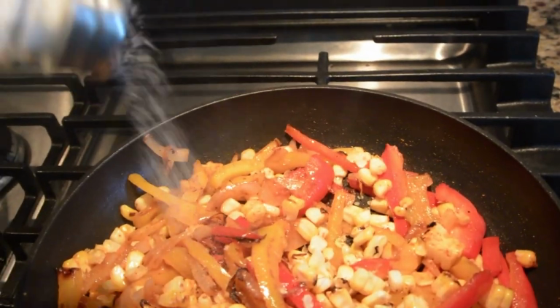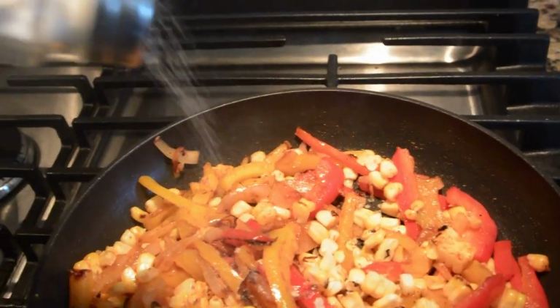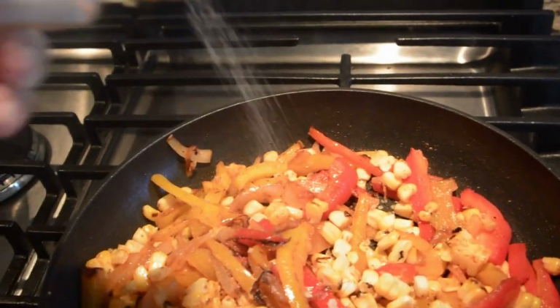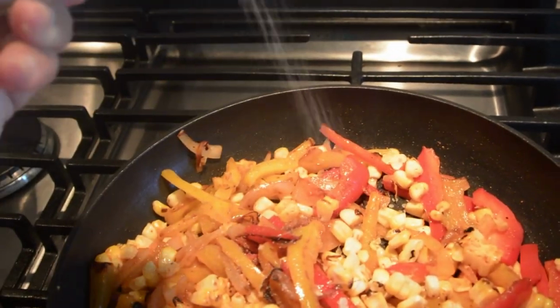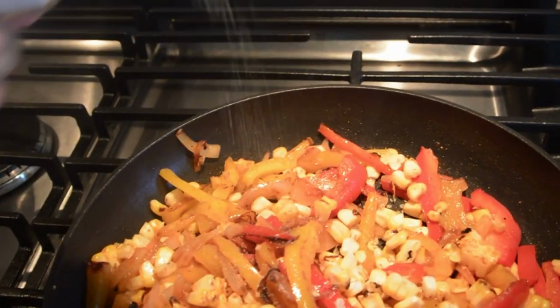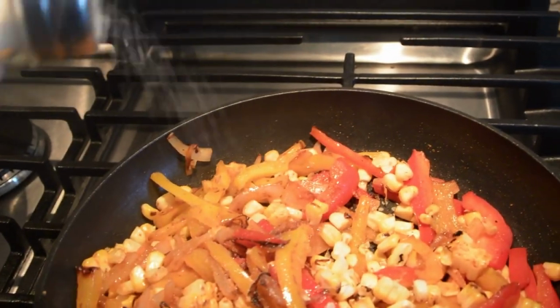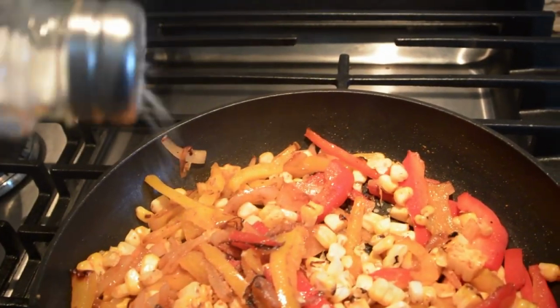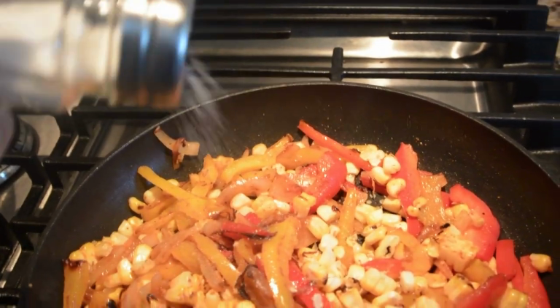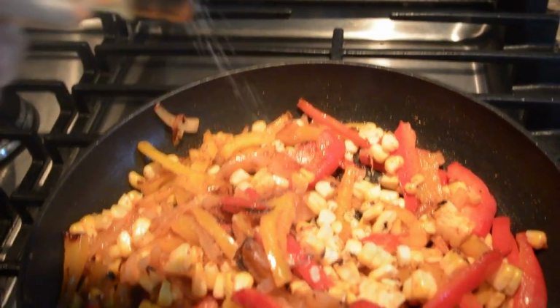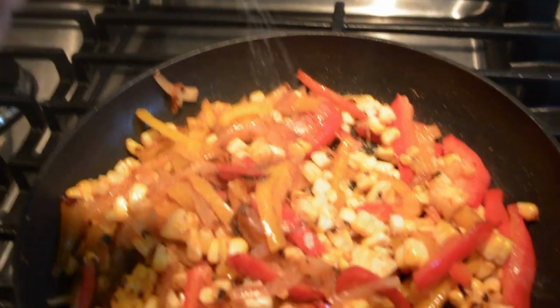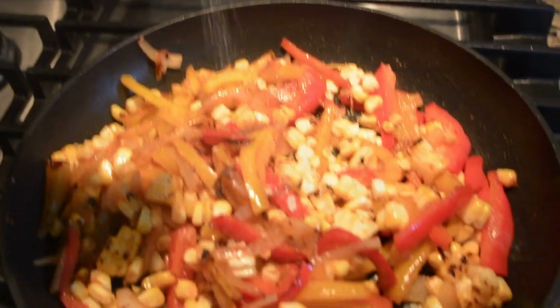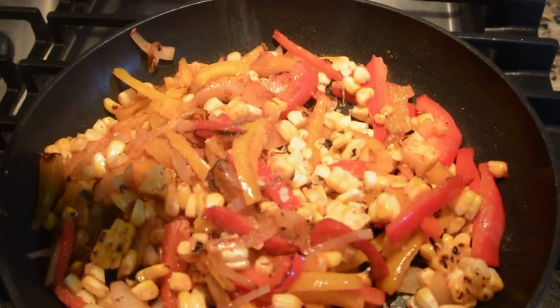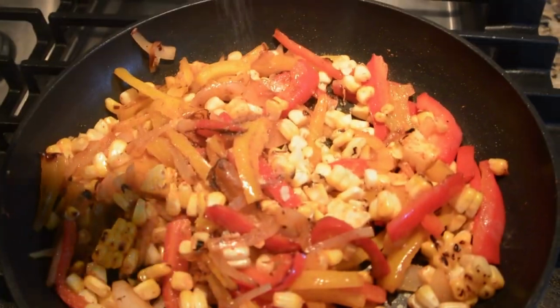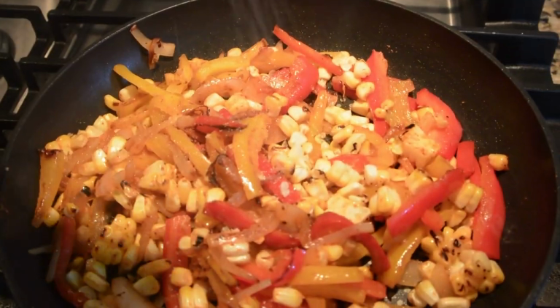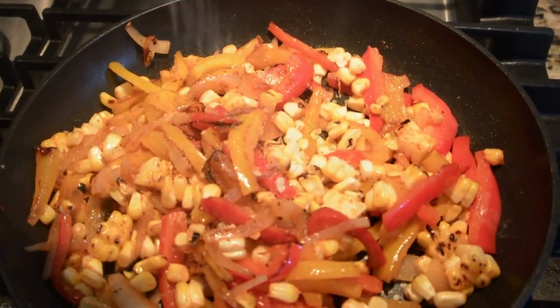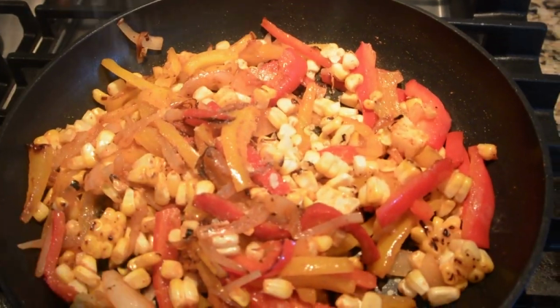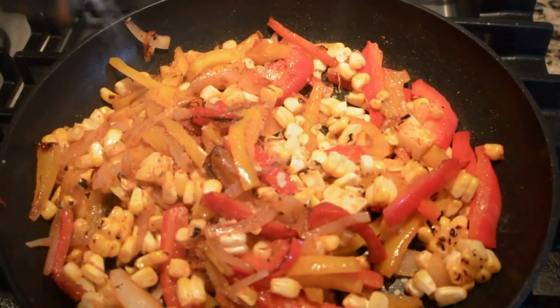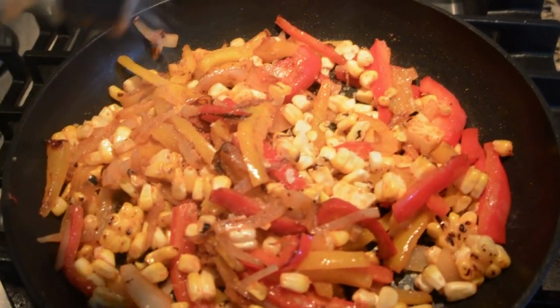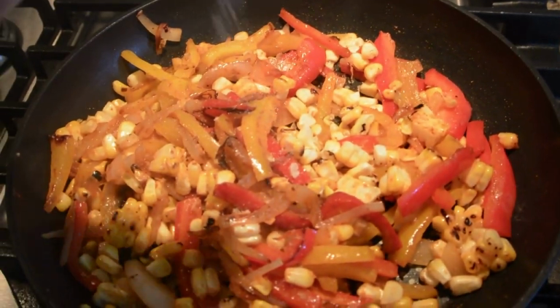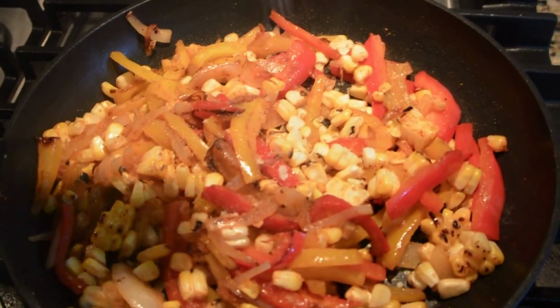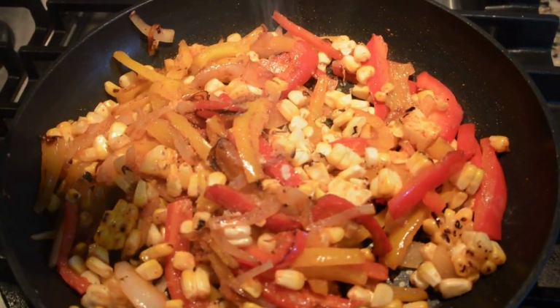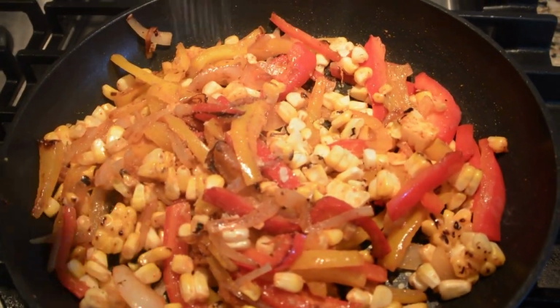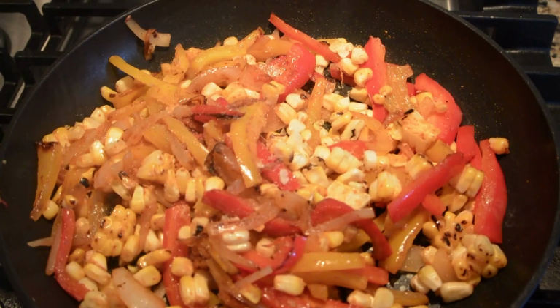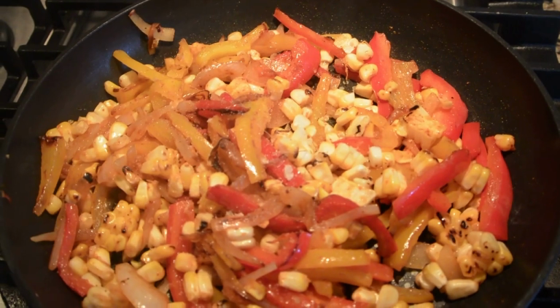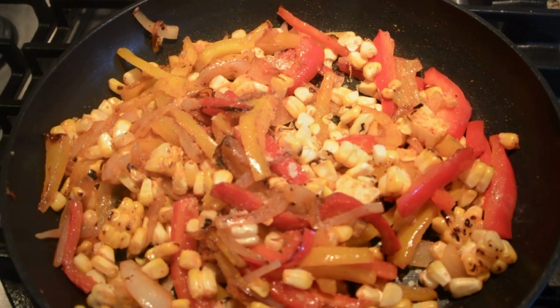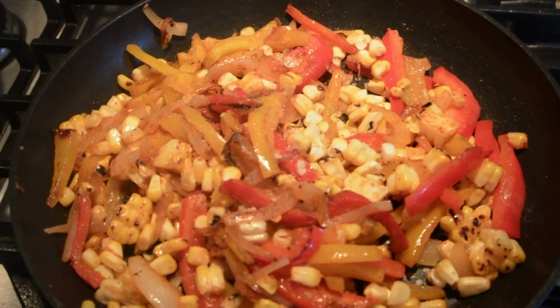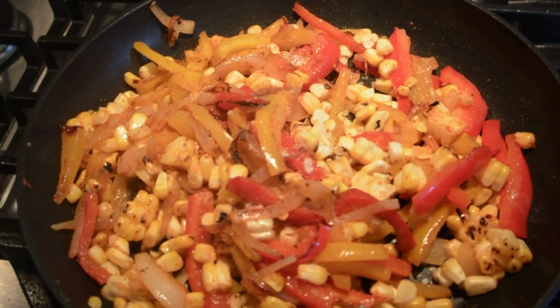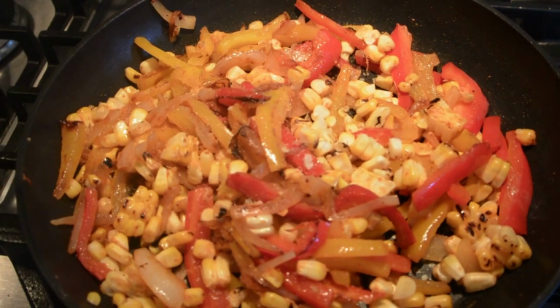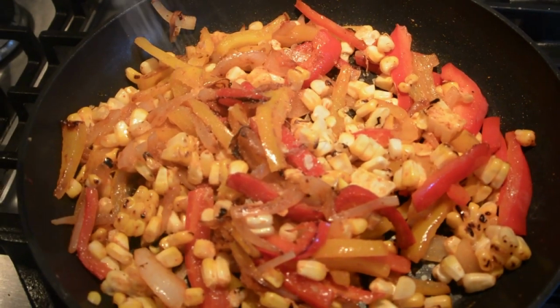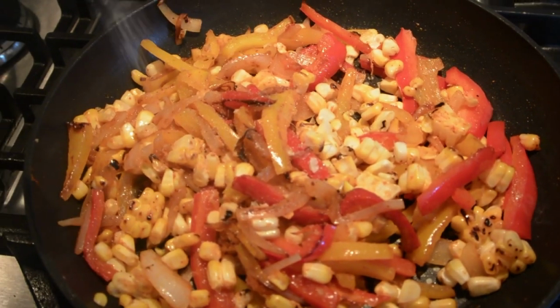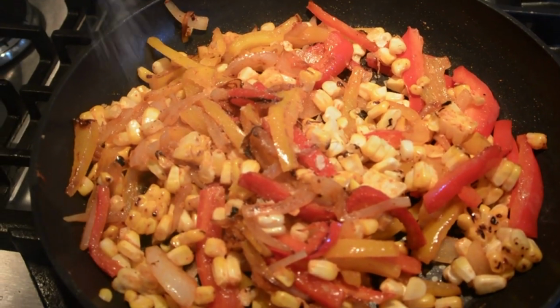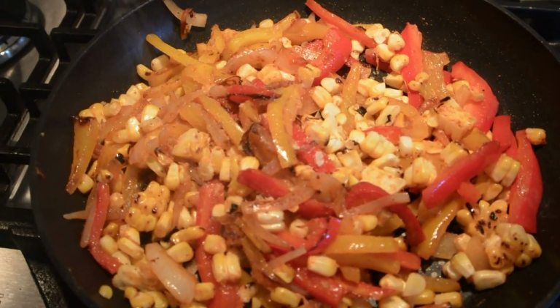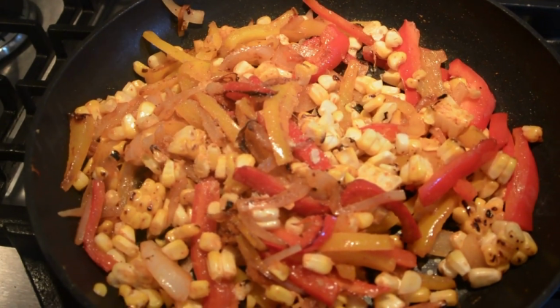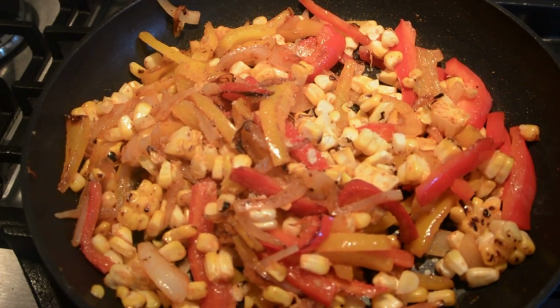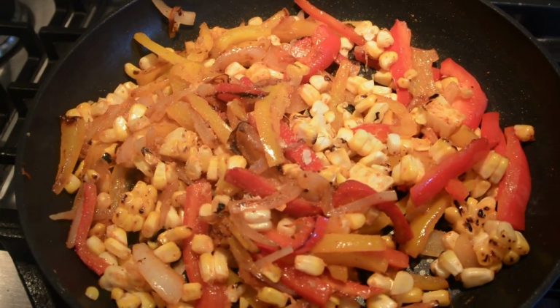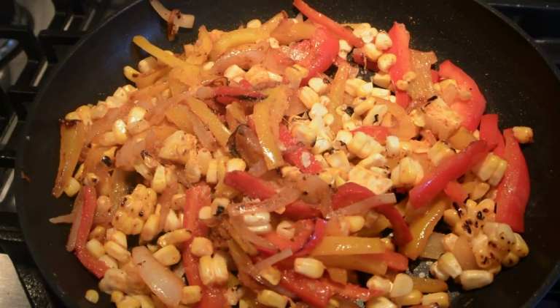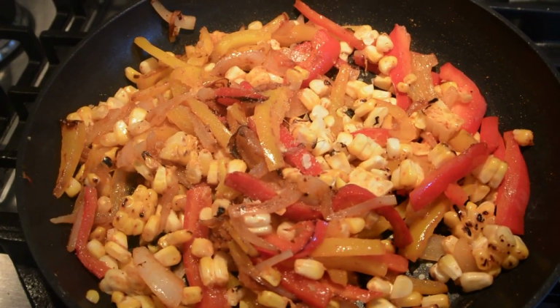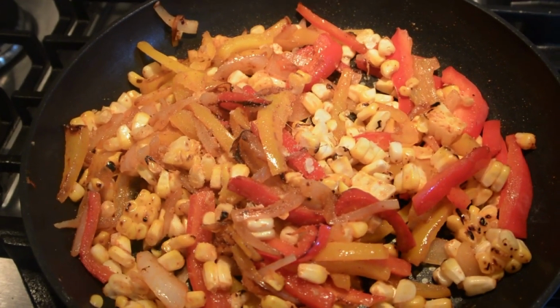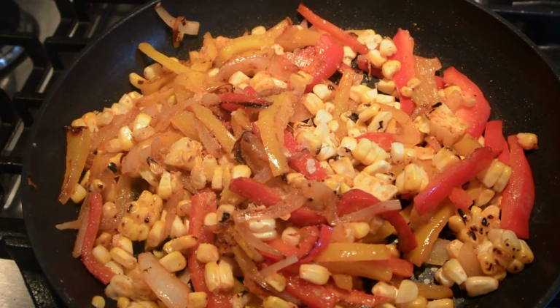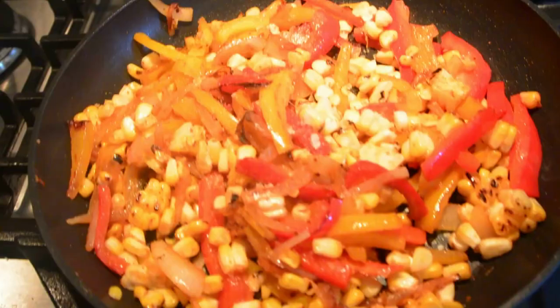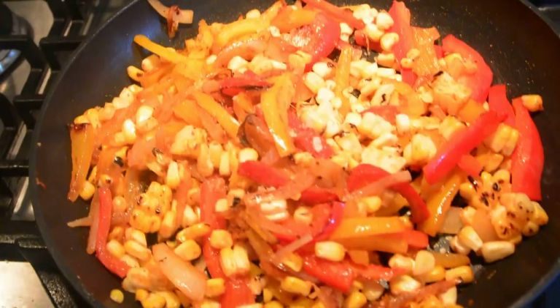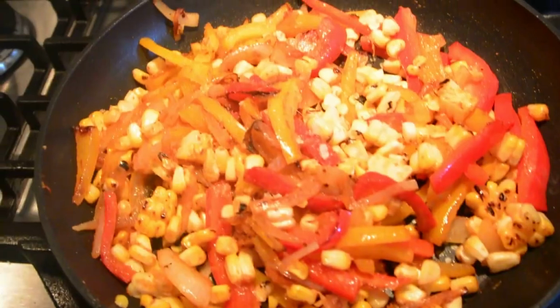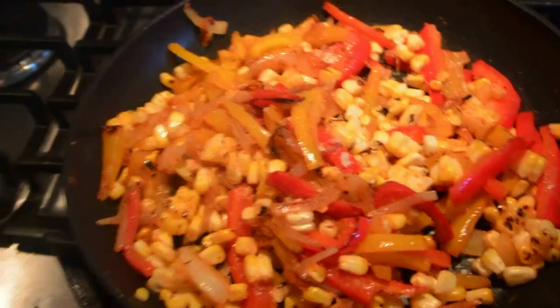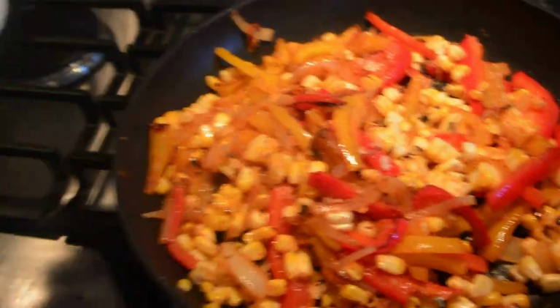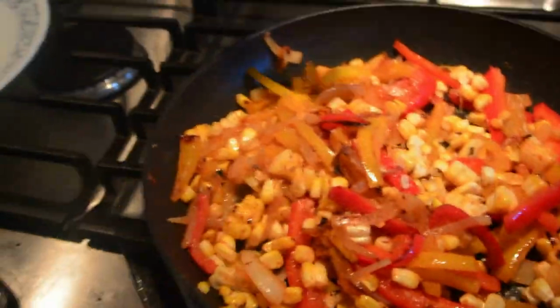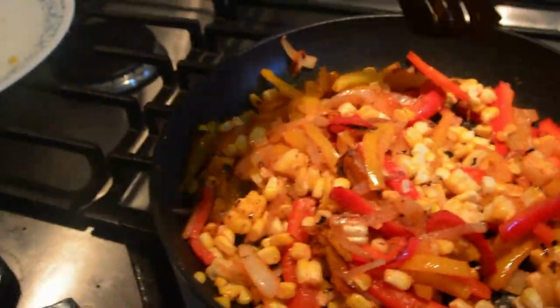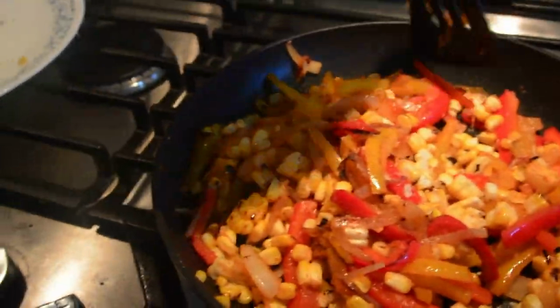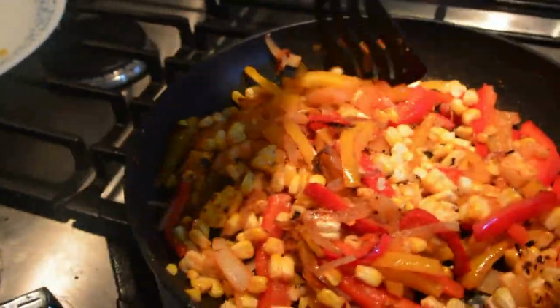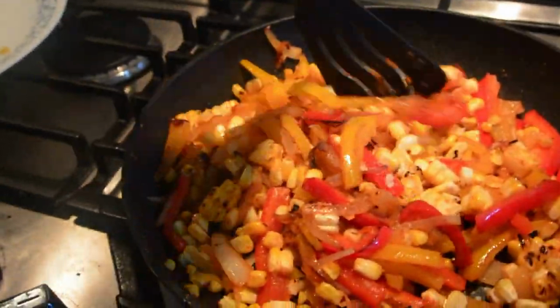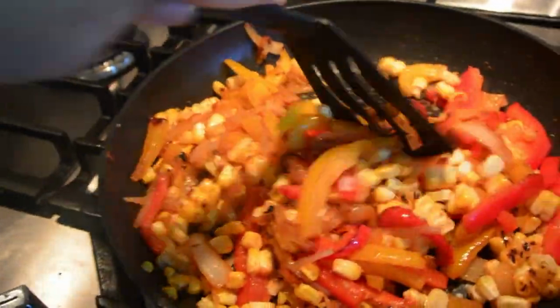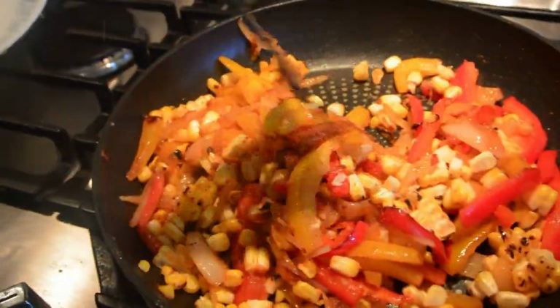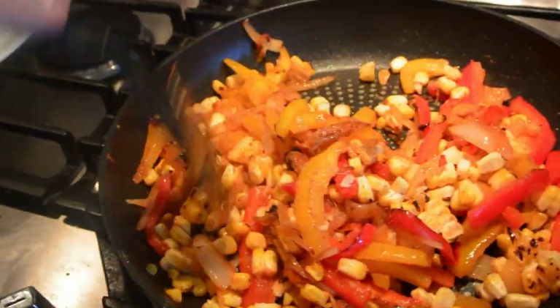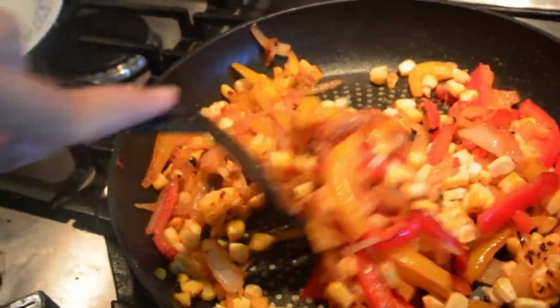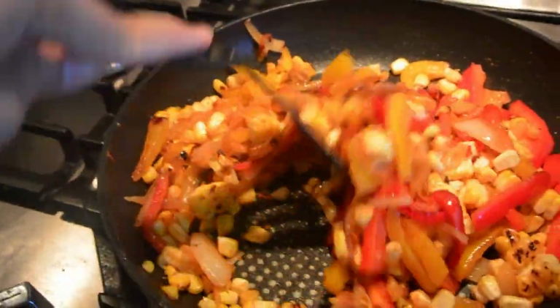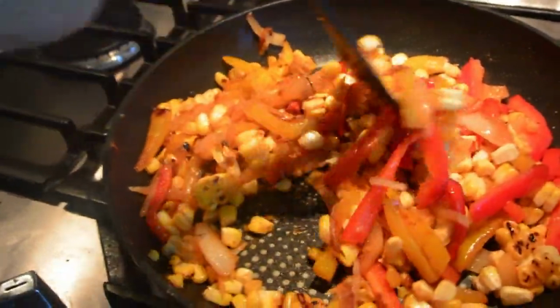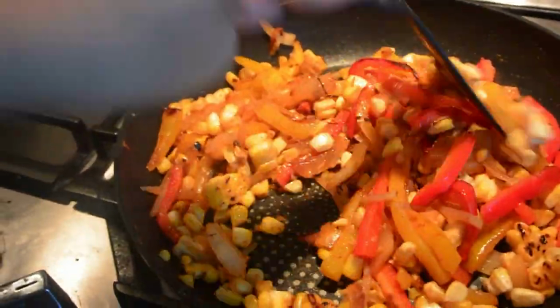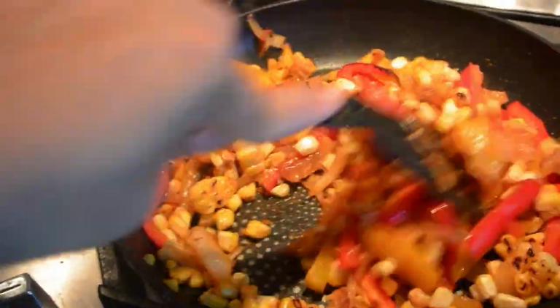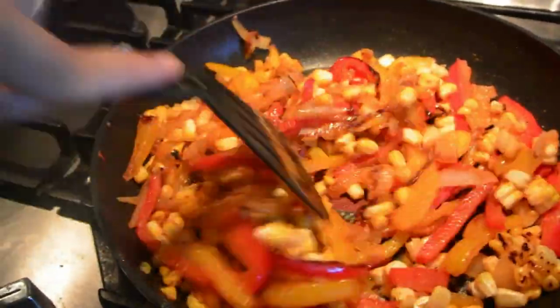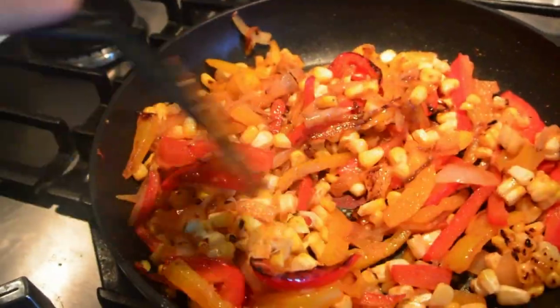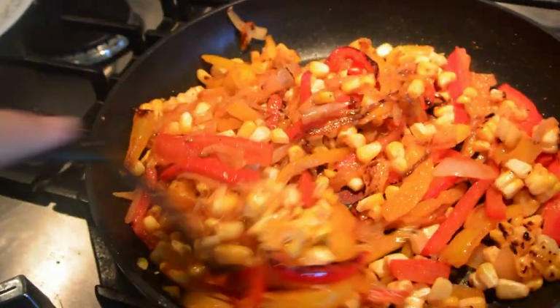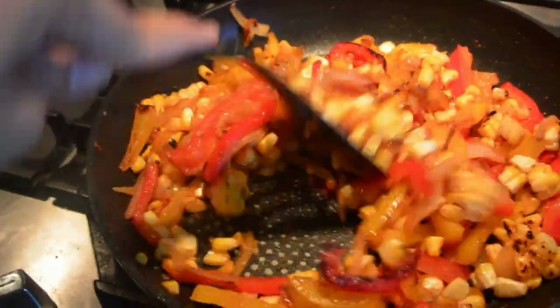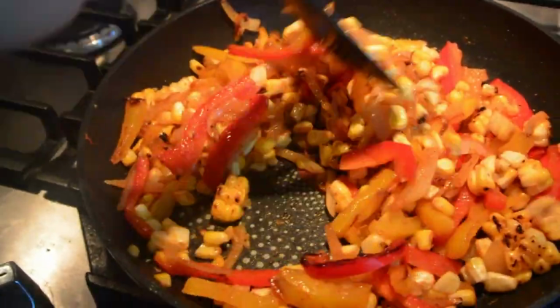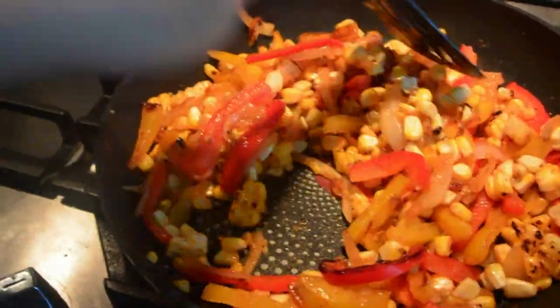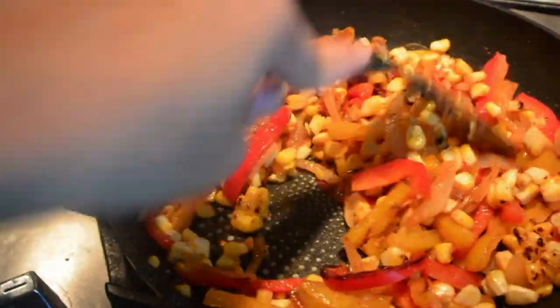Now add salt to taste, then turn off the heat.